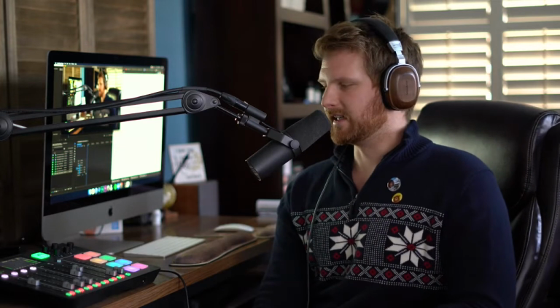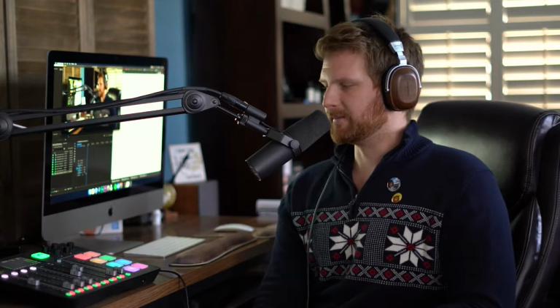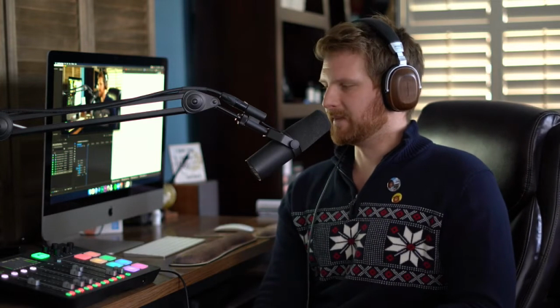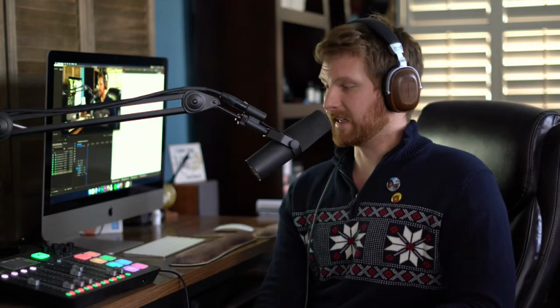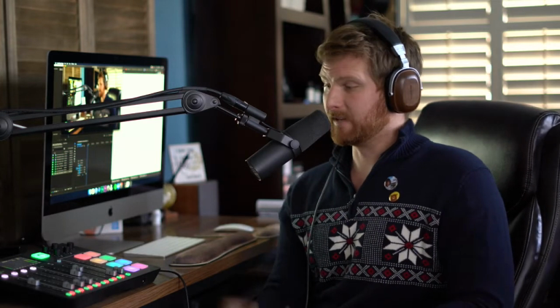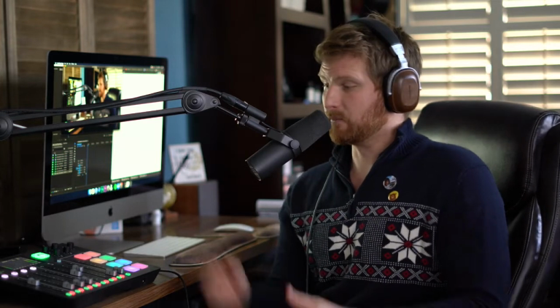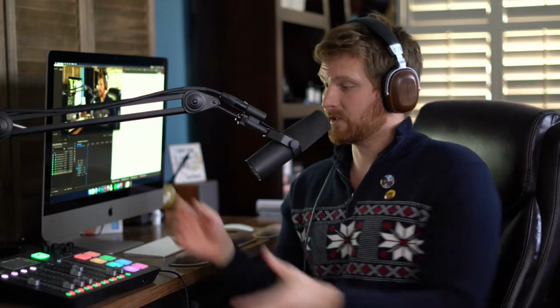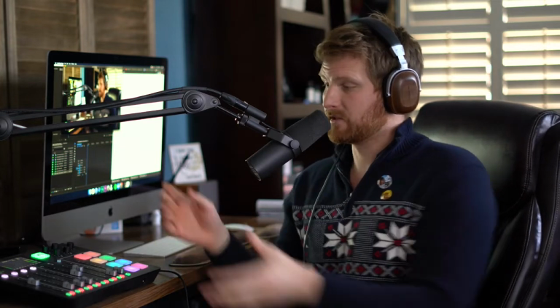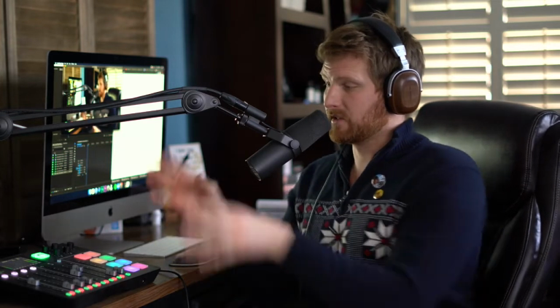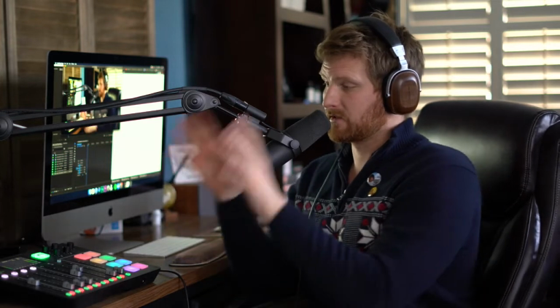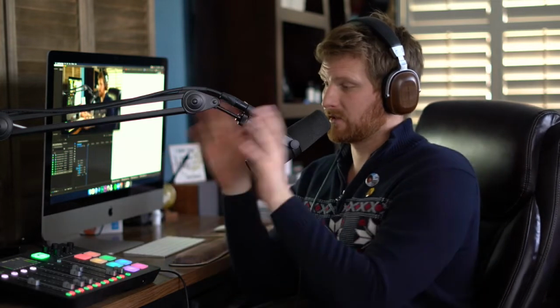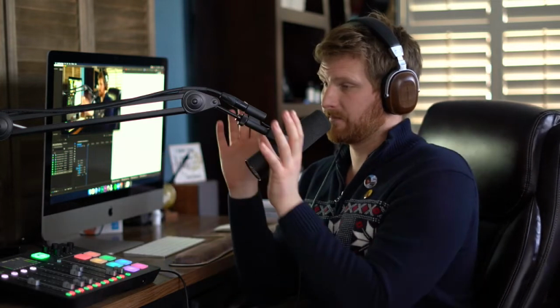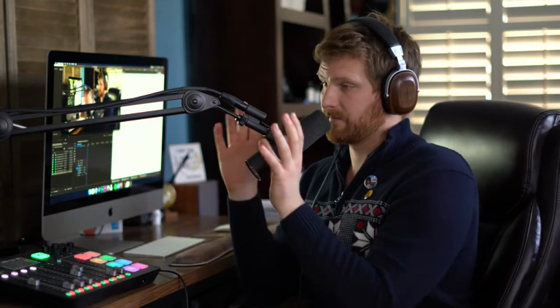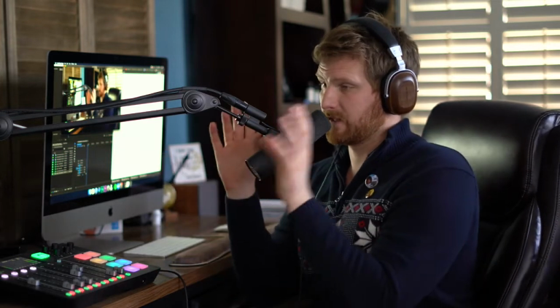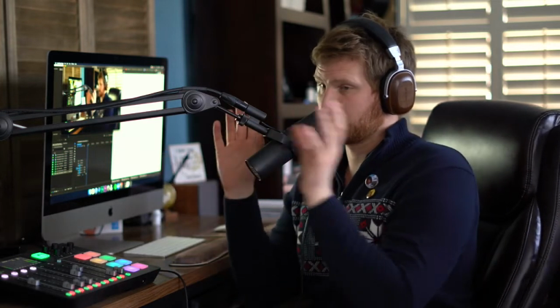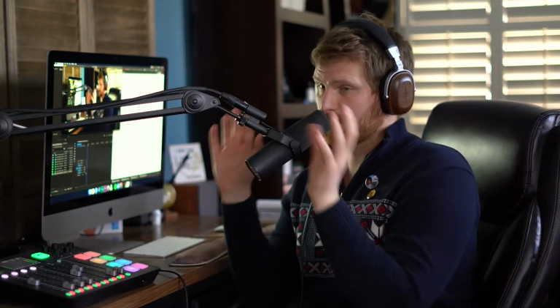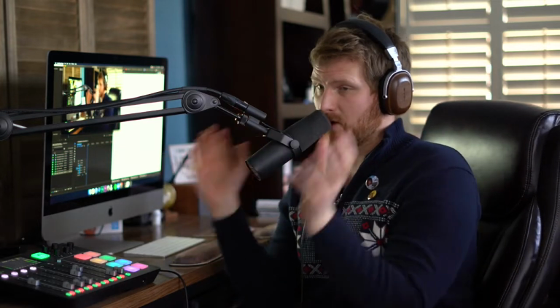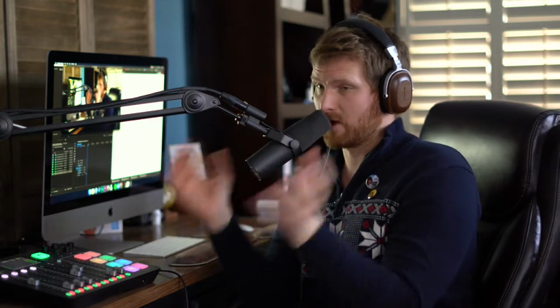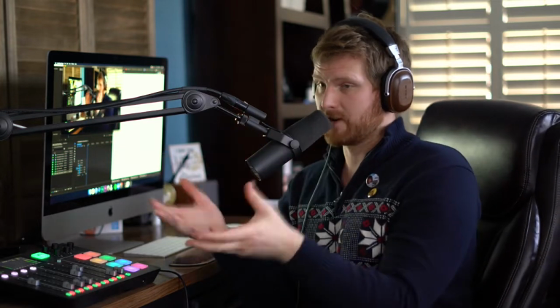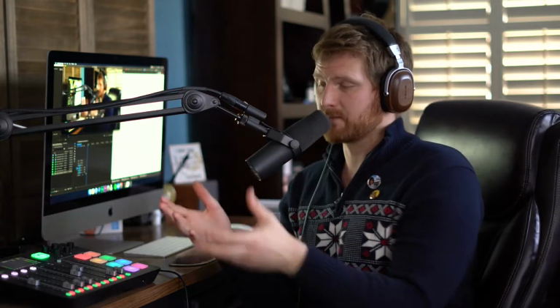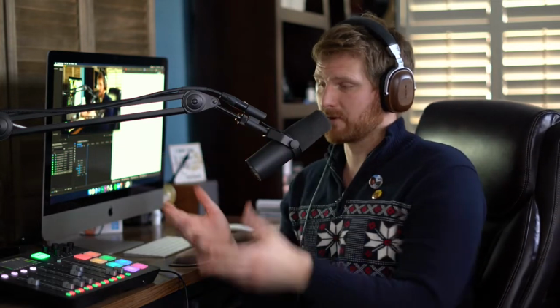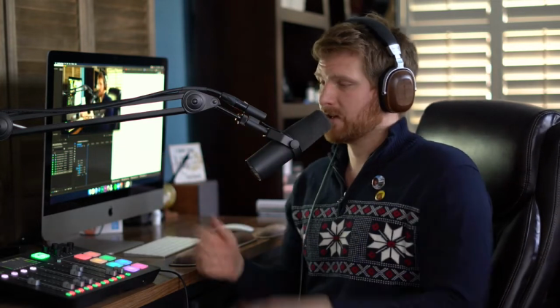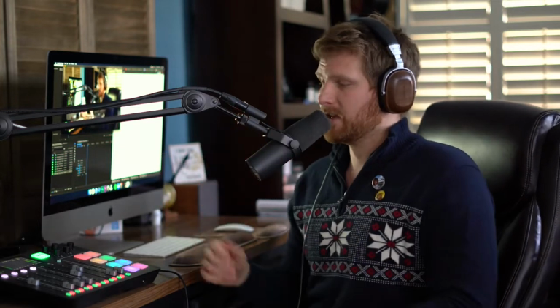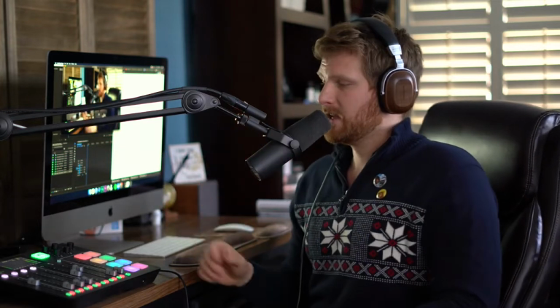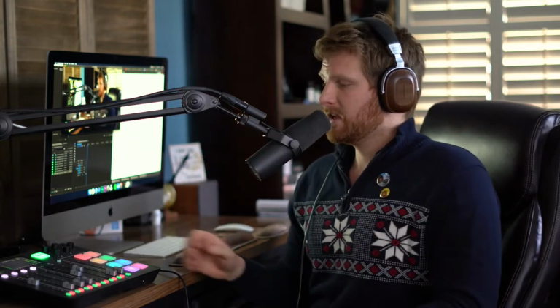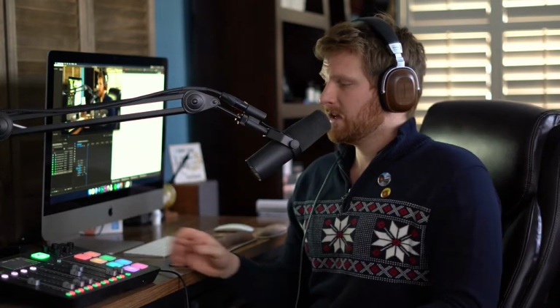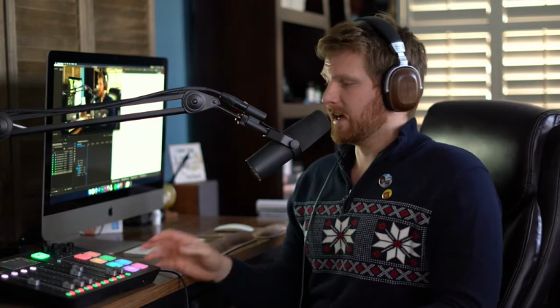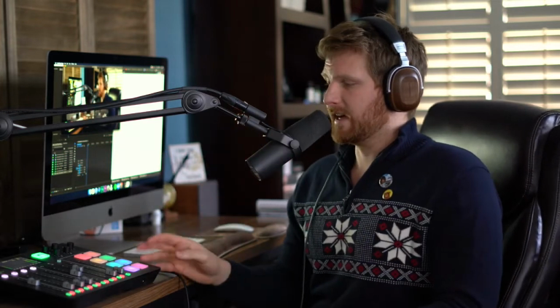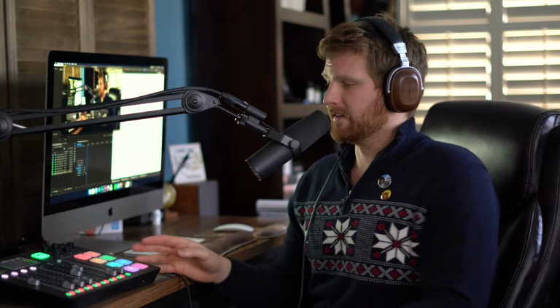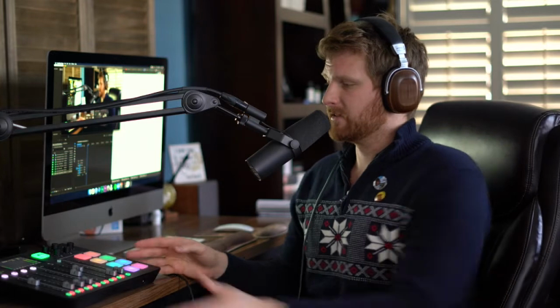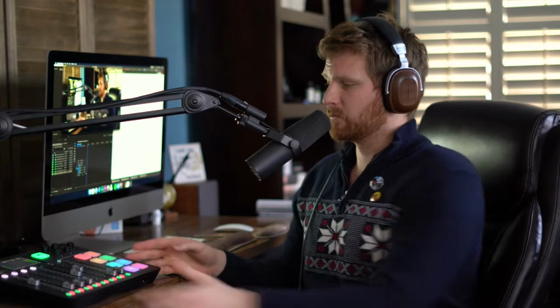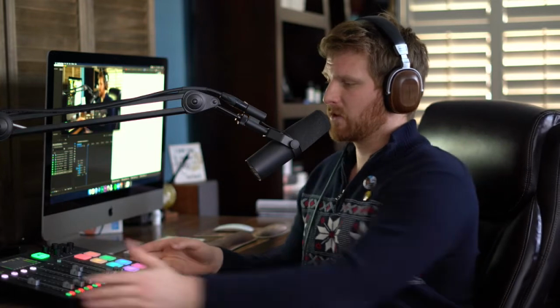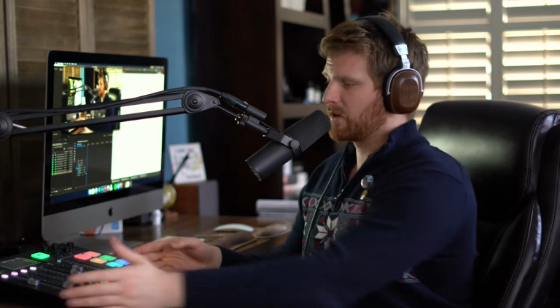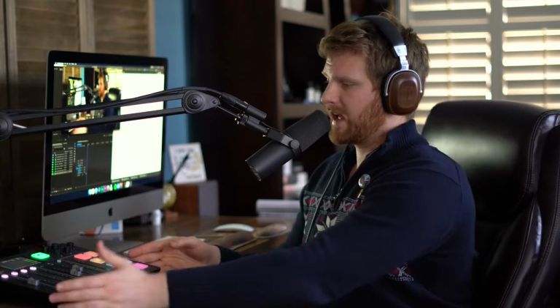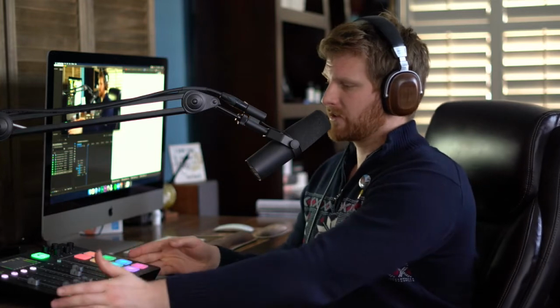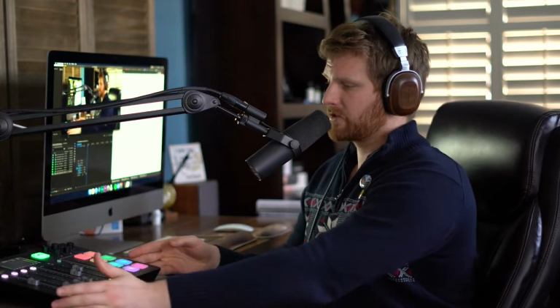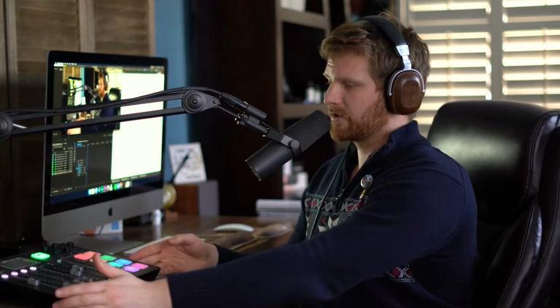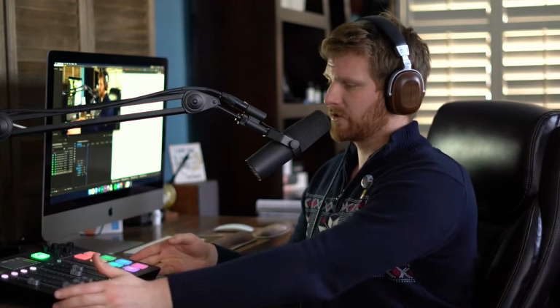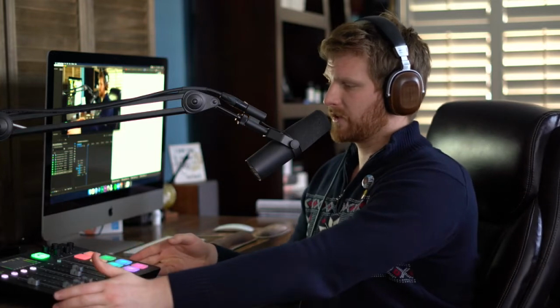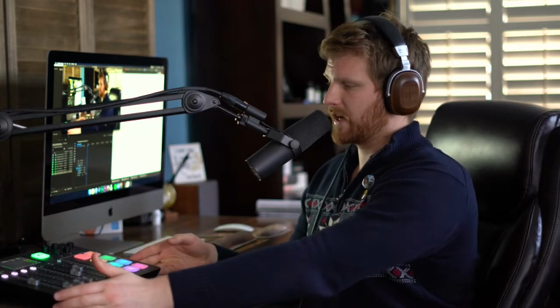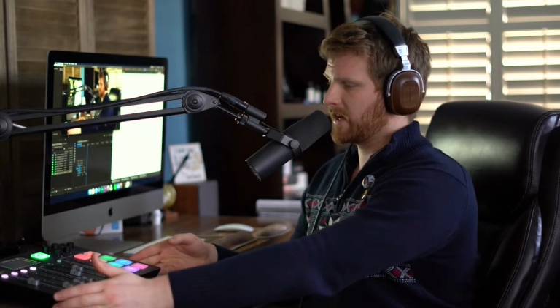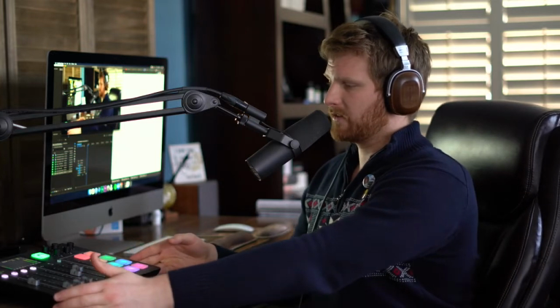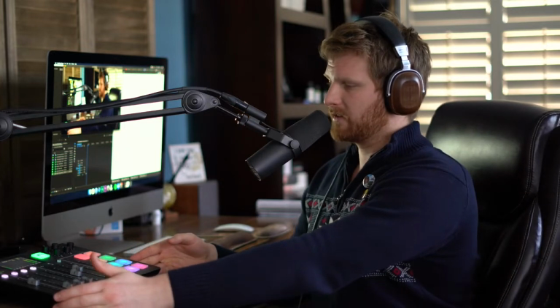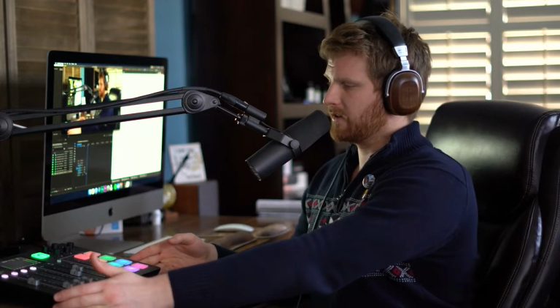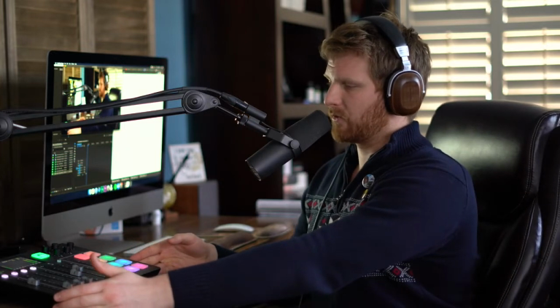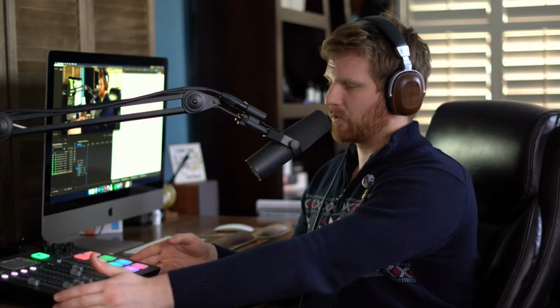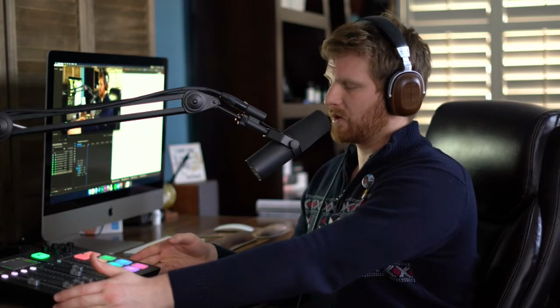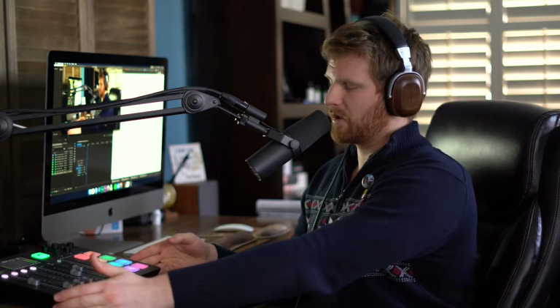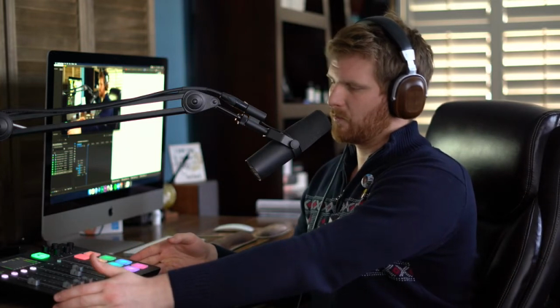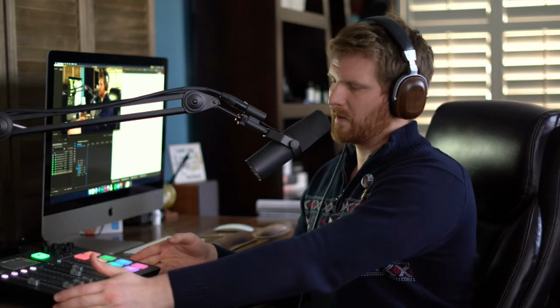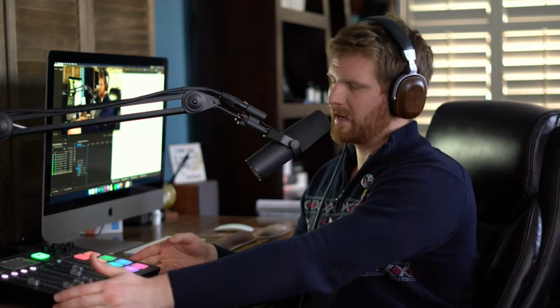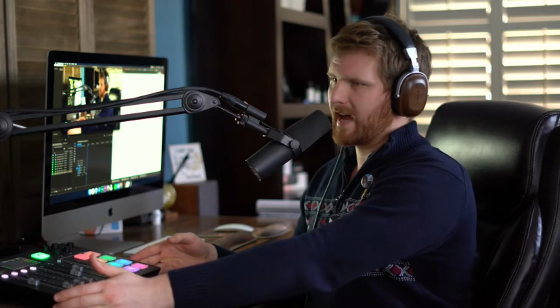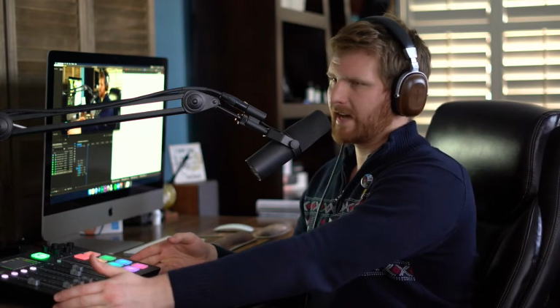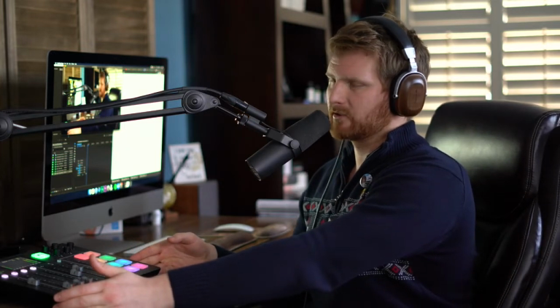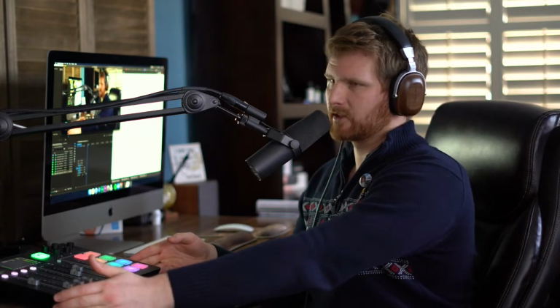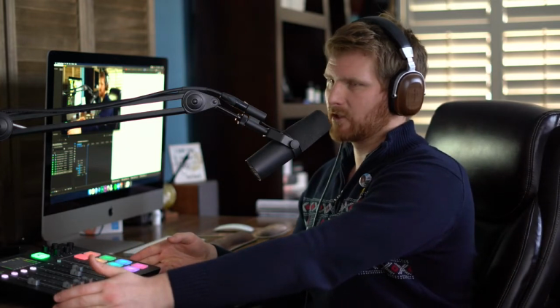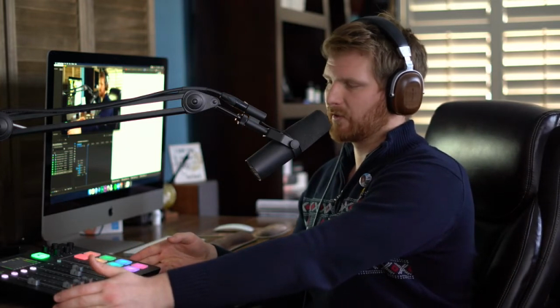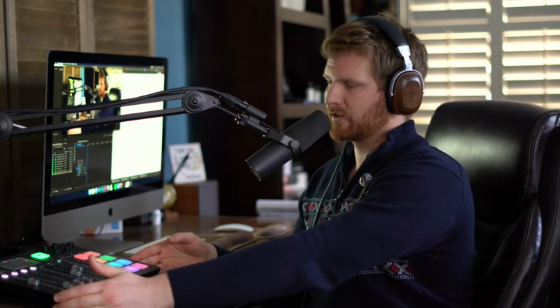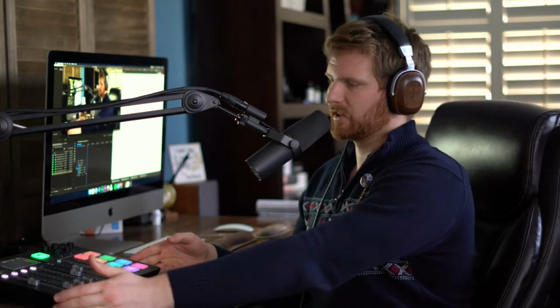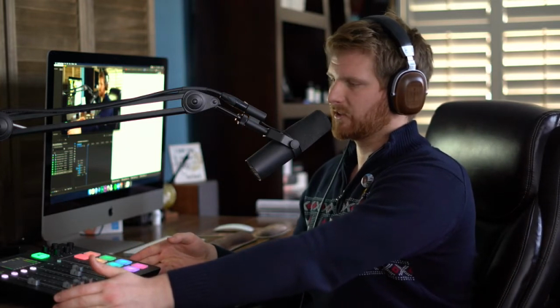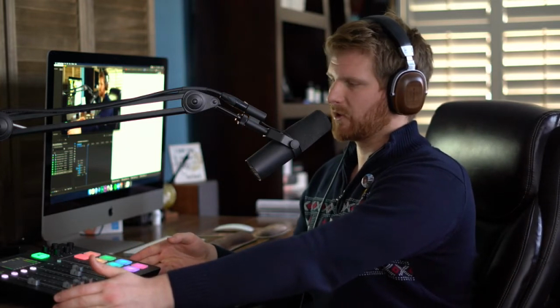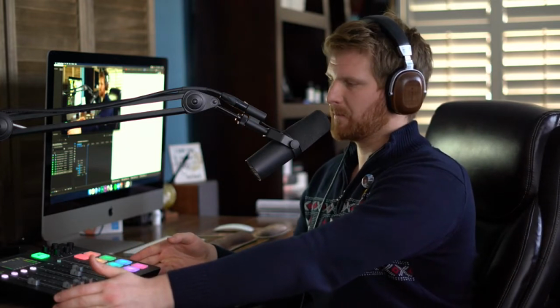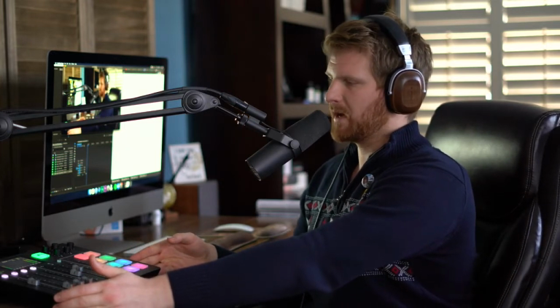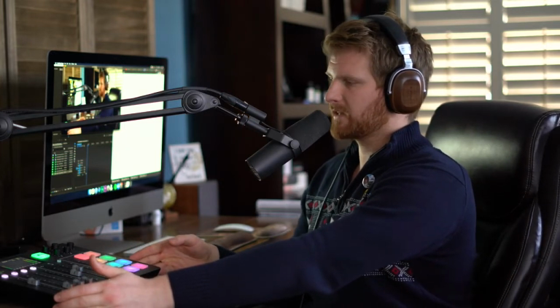Again, with just a small number — for the Rodecaster you're looking at, when we got it, it was a little over $600.